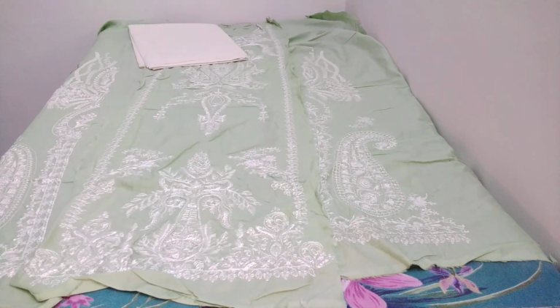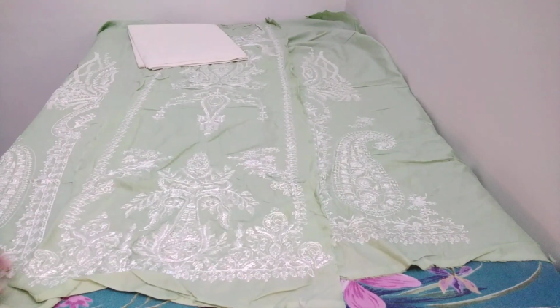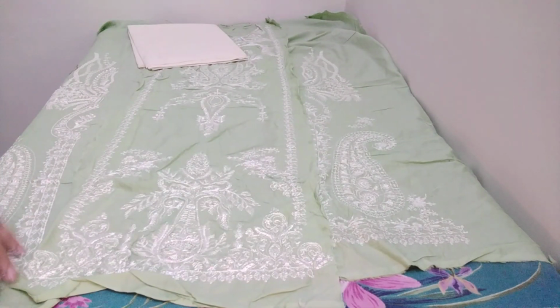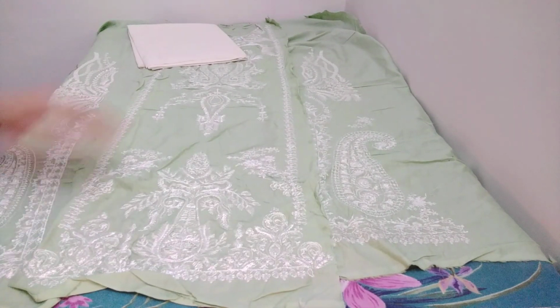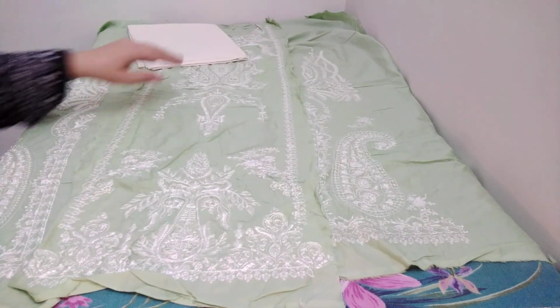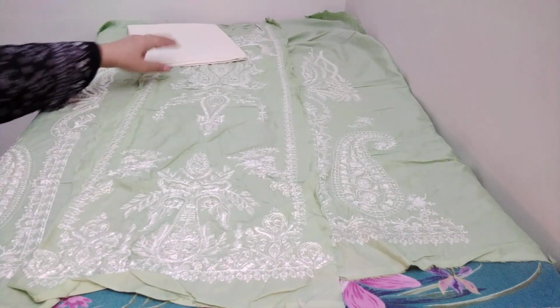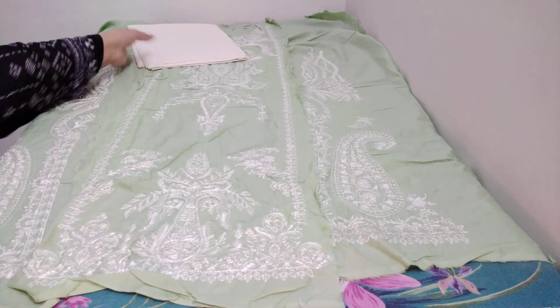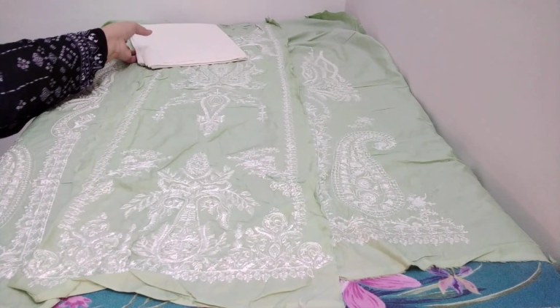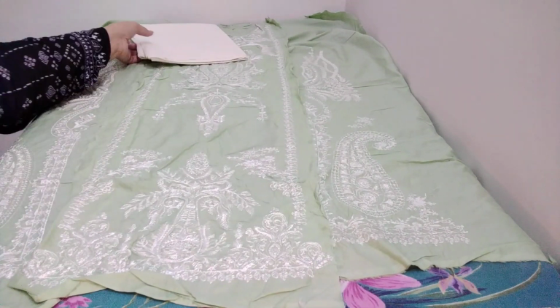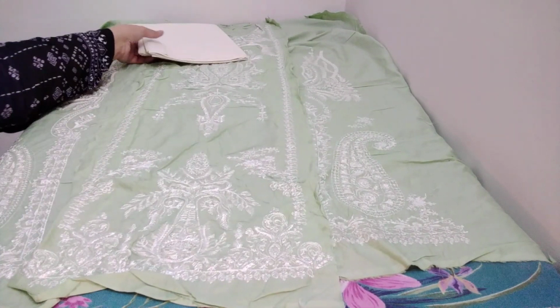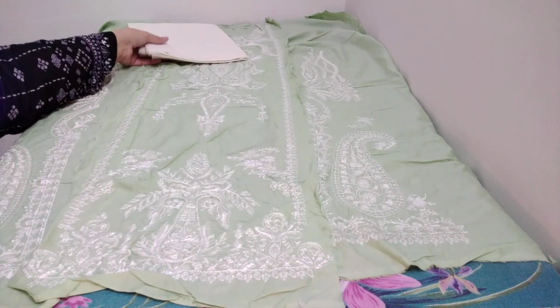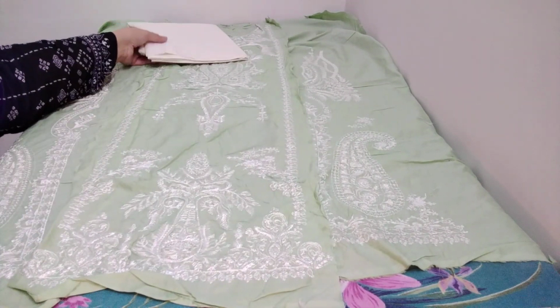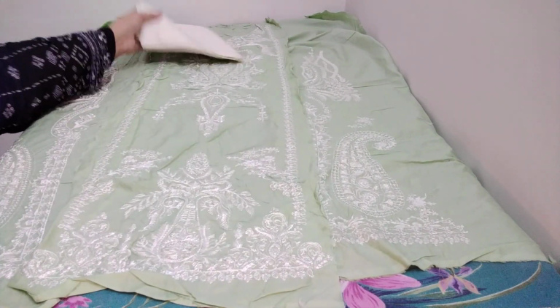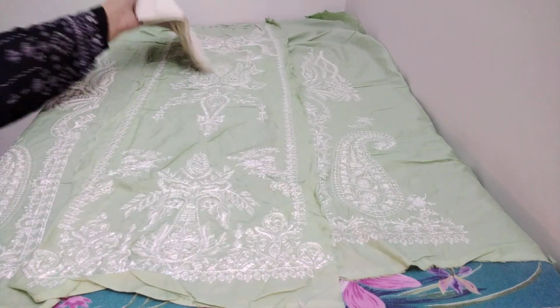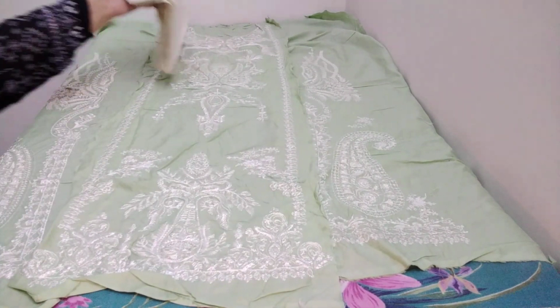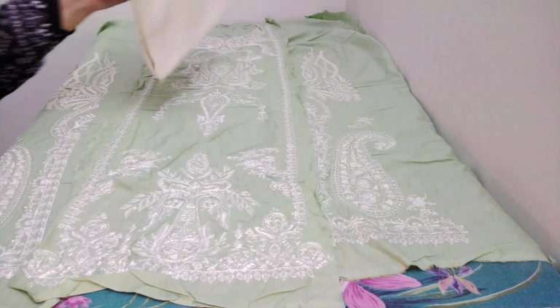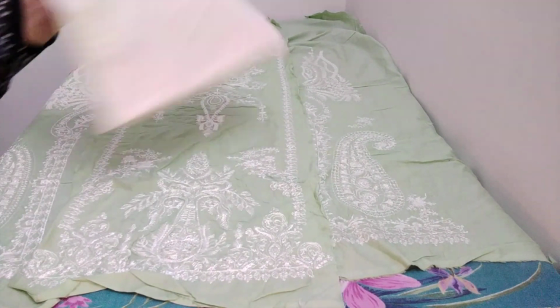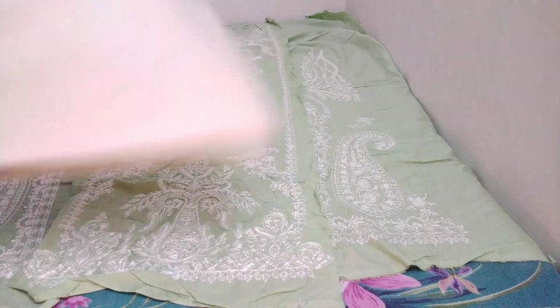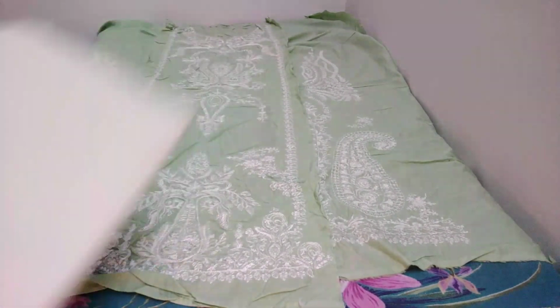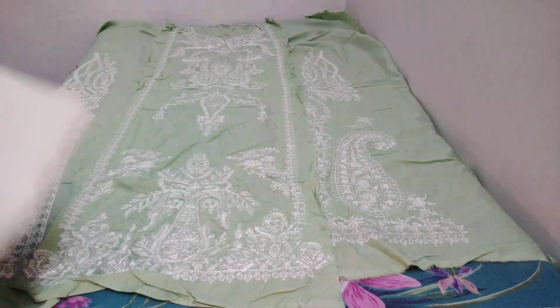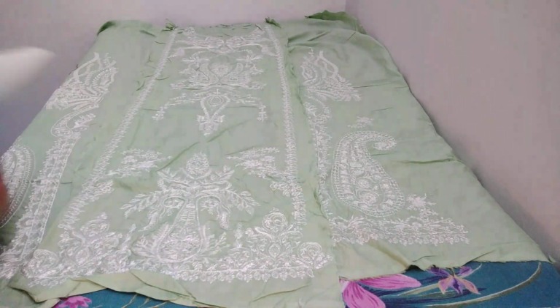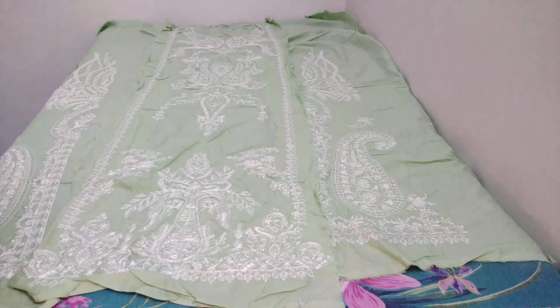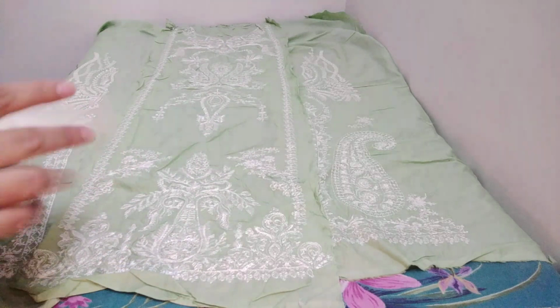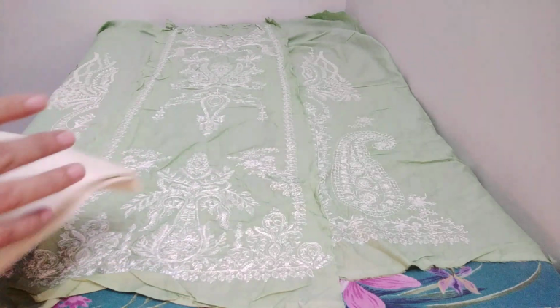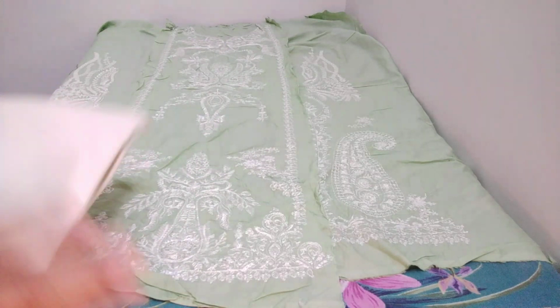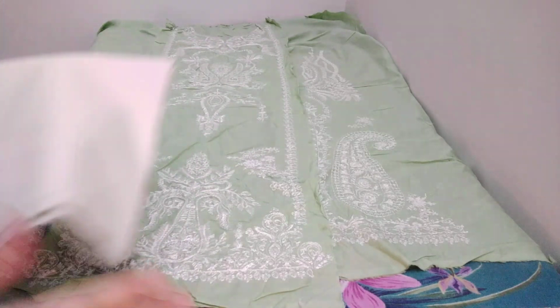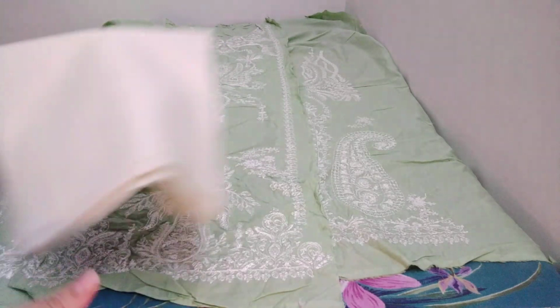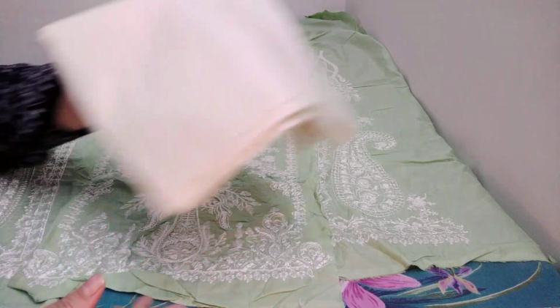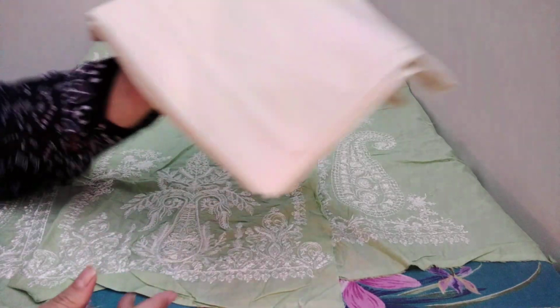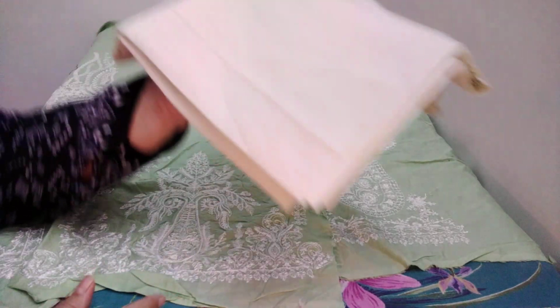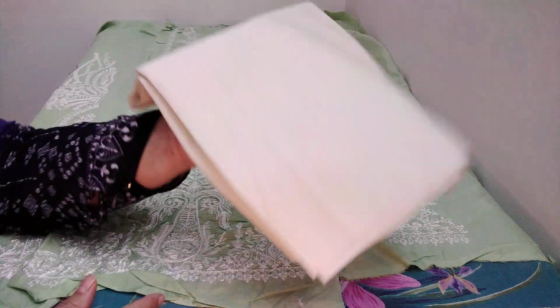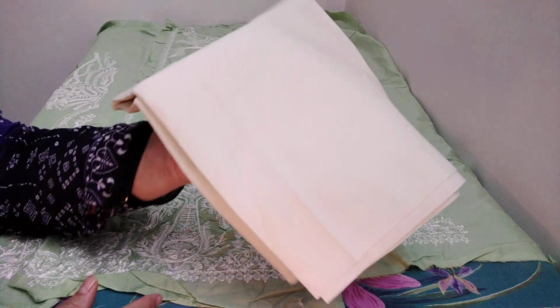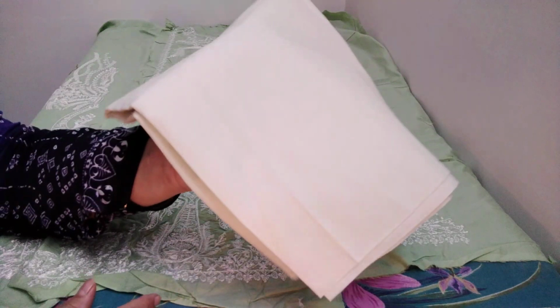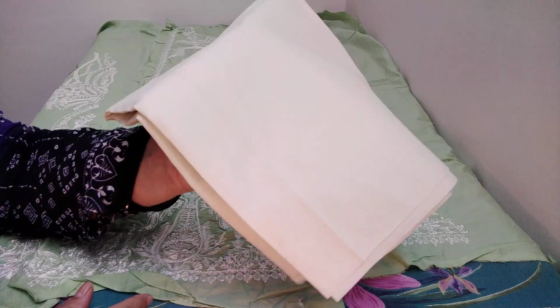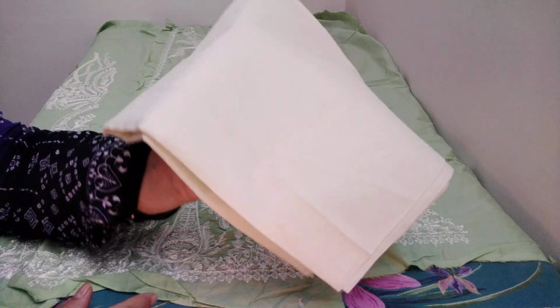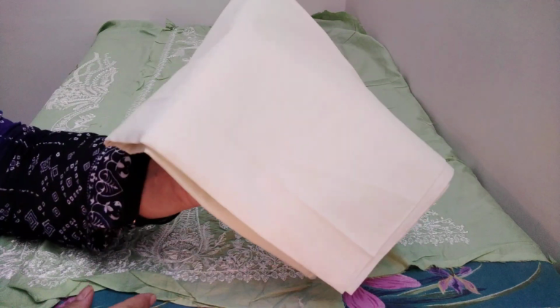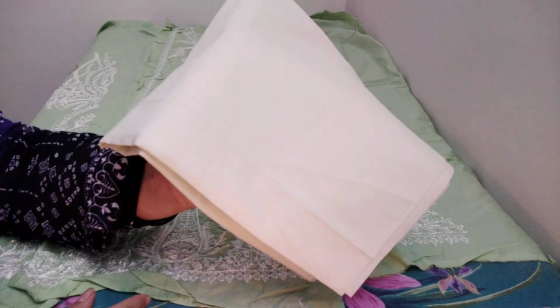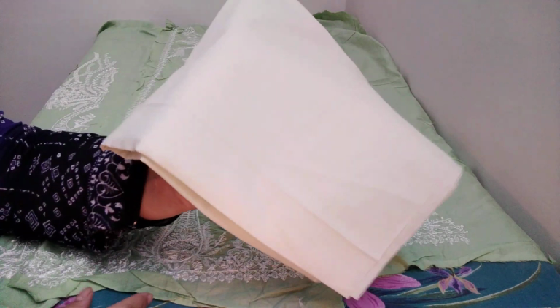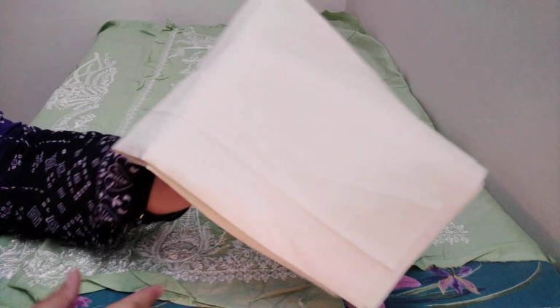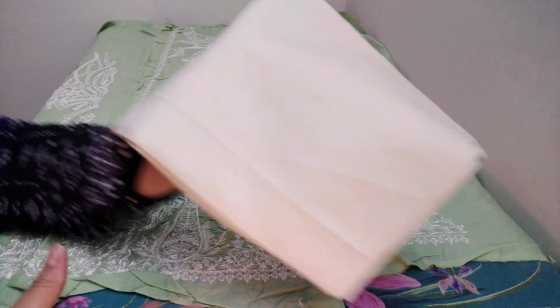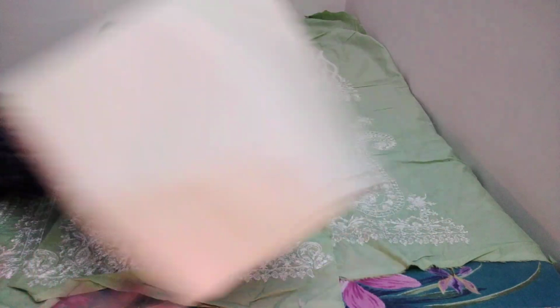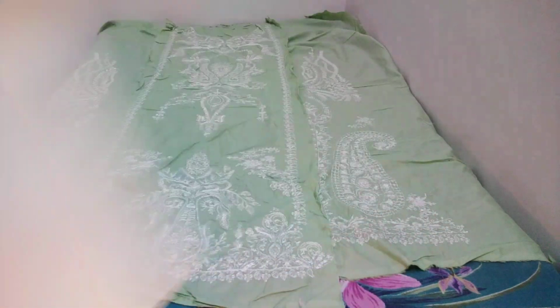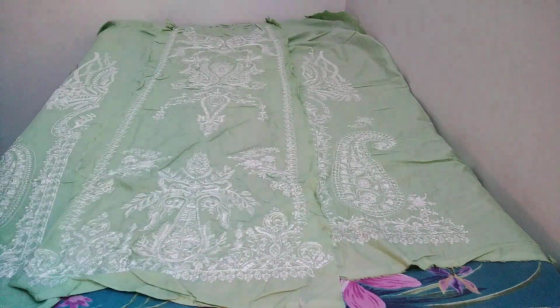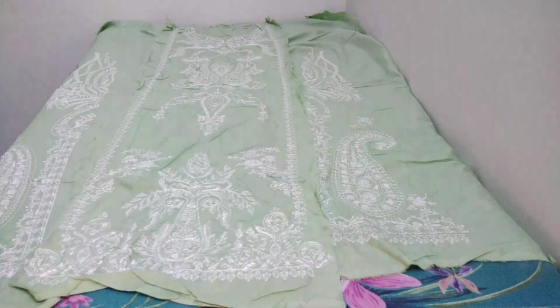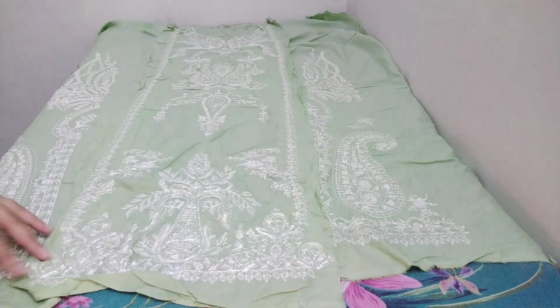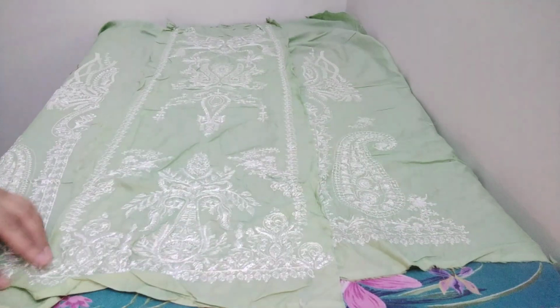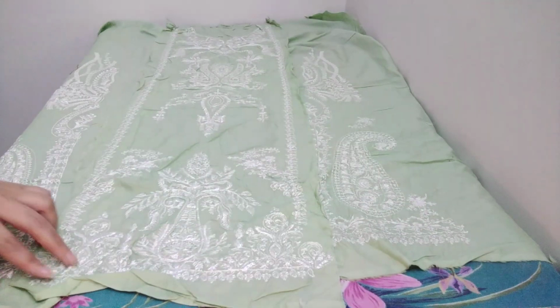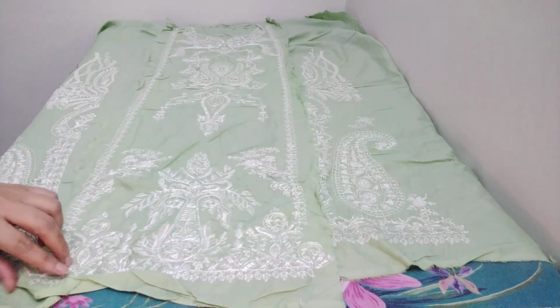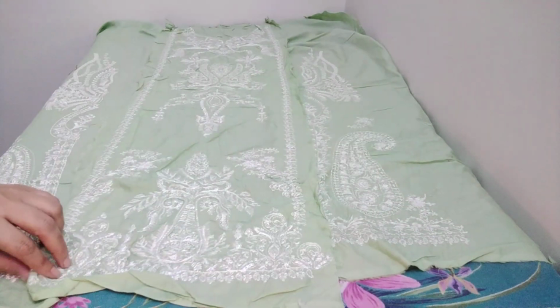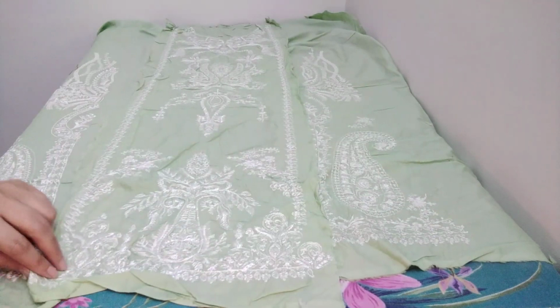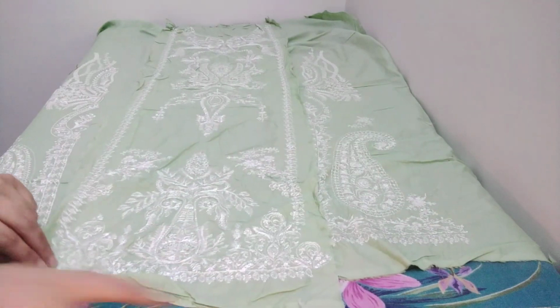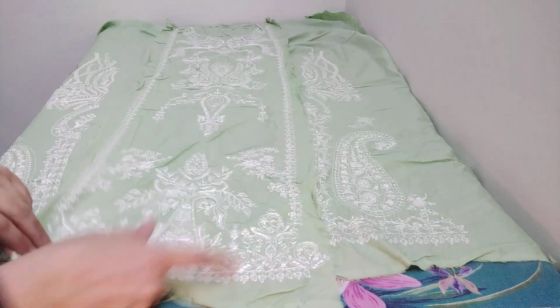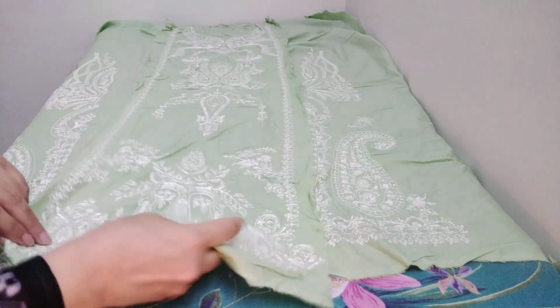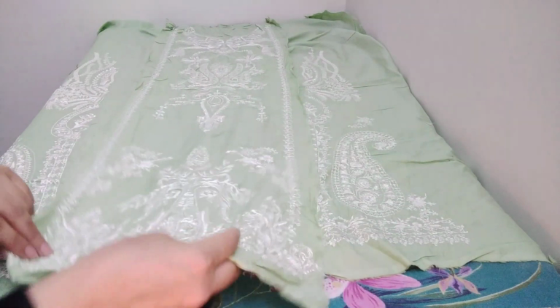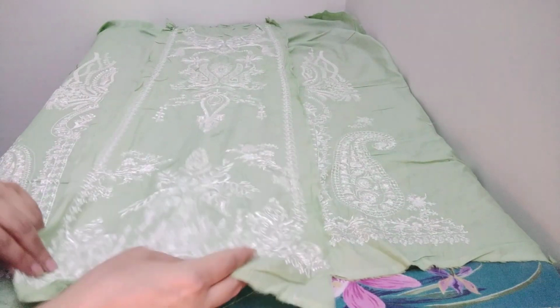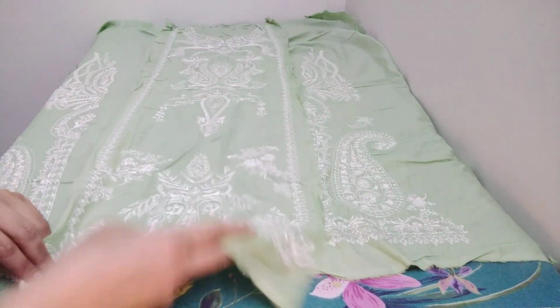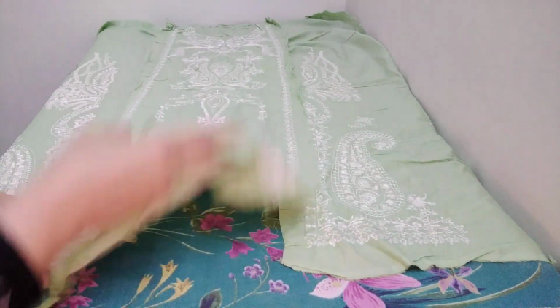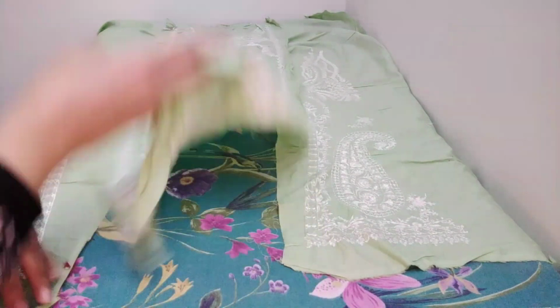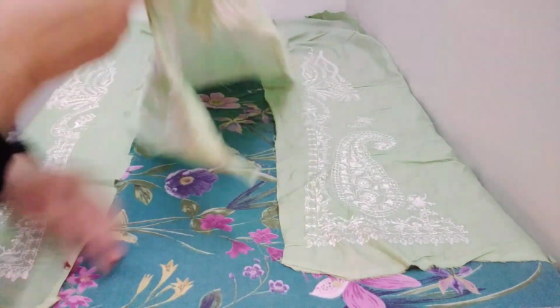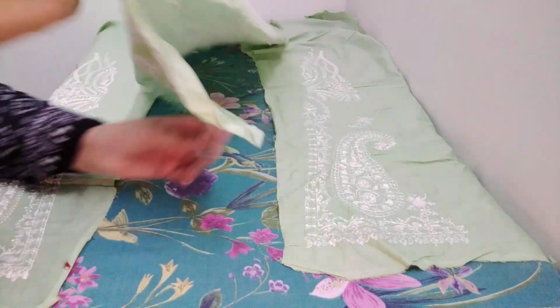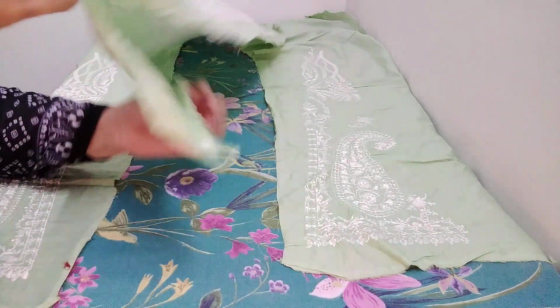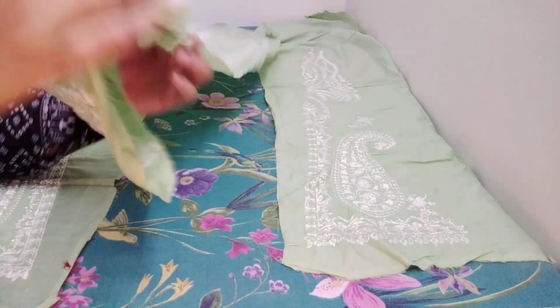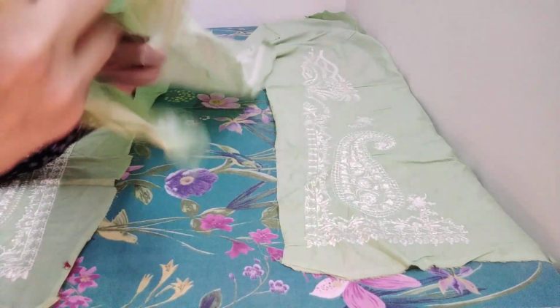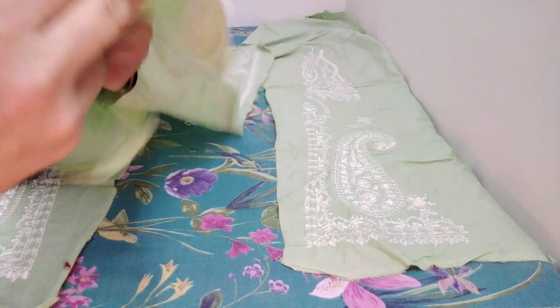The actual color is so beautiful in the video. But the color can look different. This is a tracer. This is a fully embroidered front.